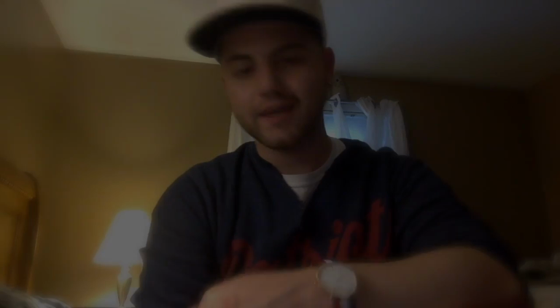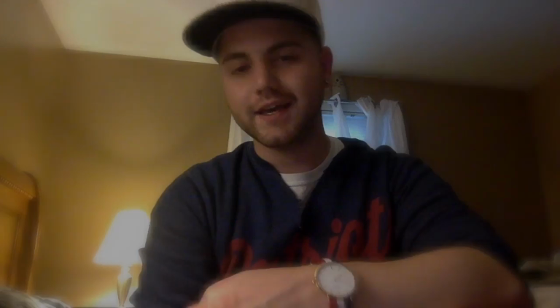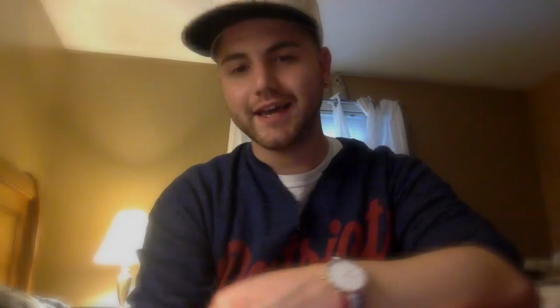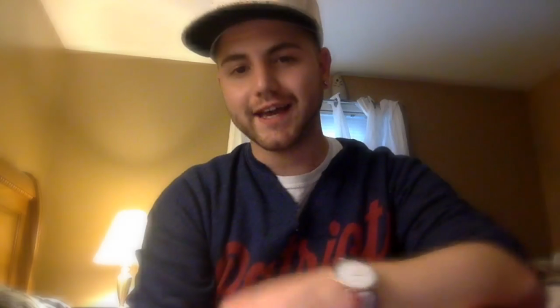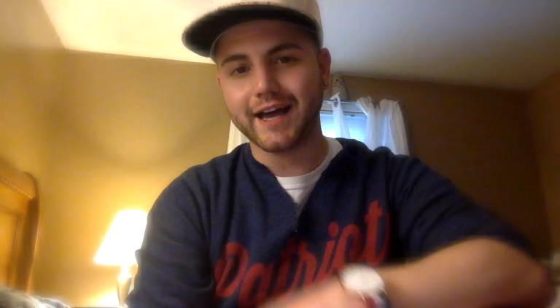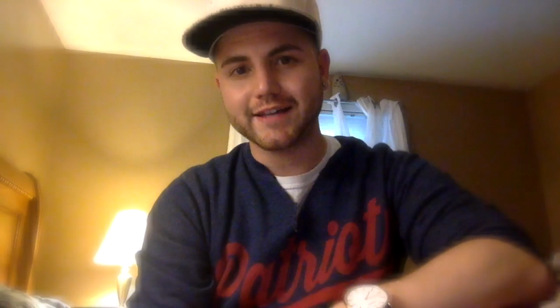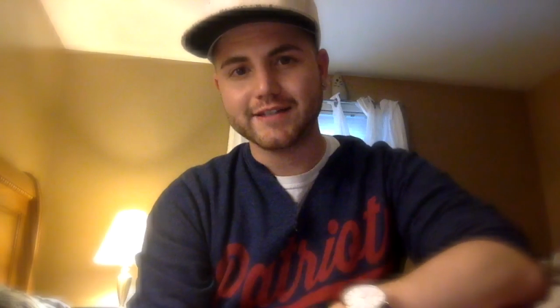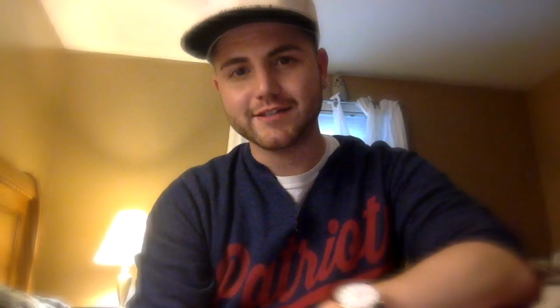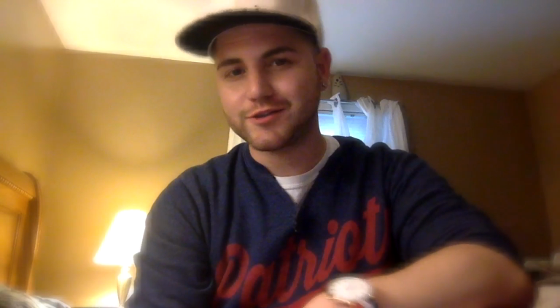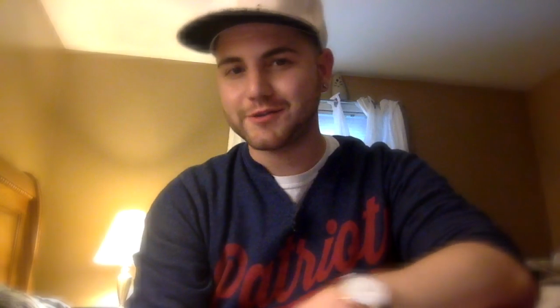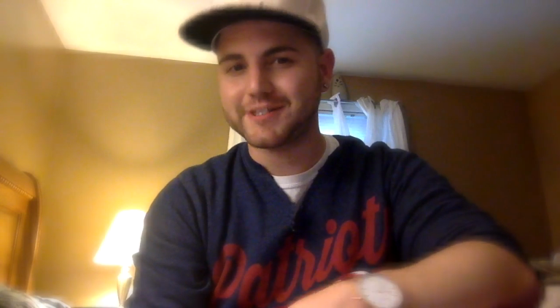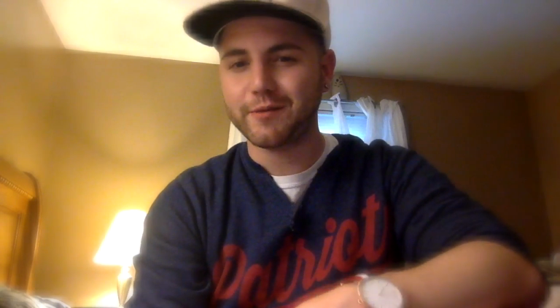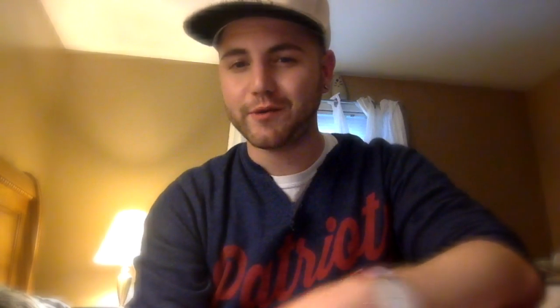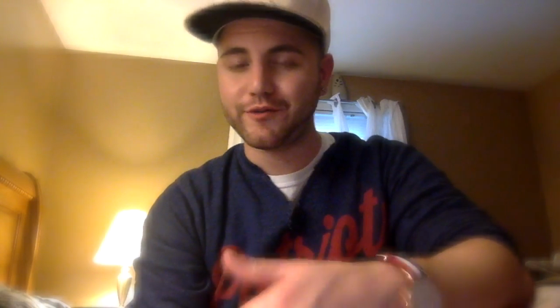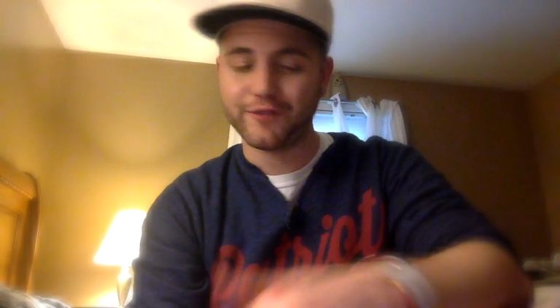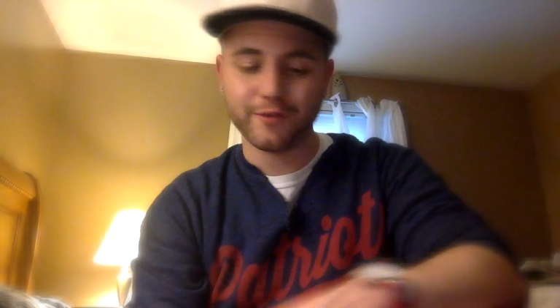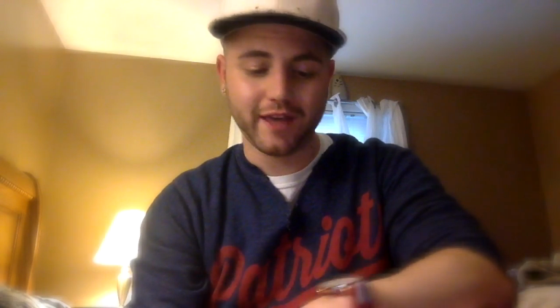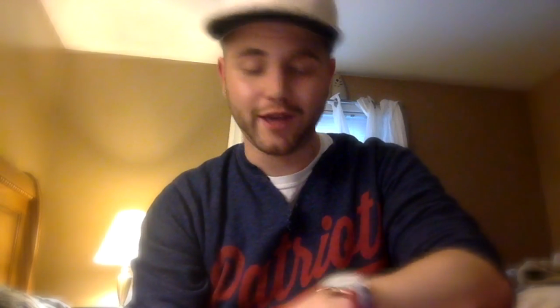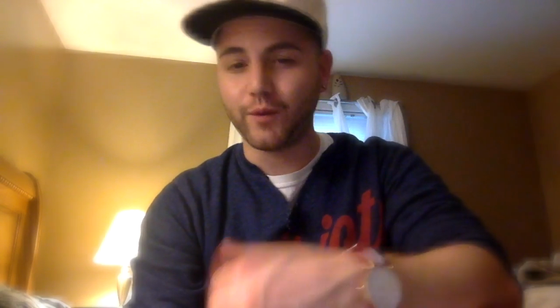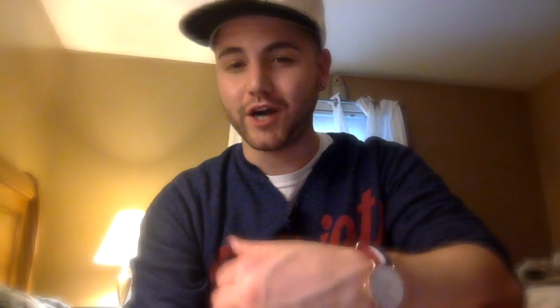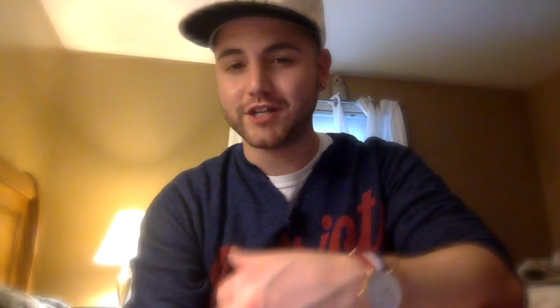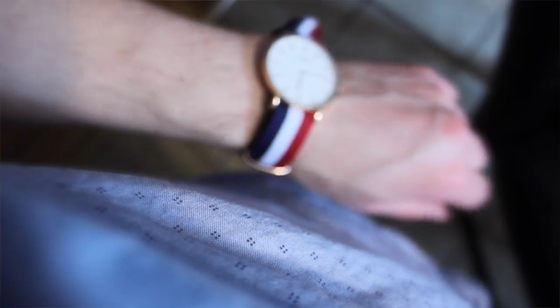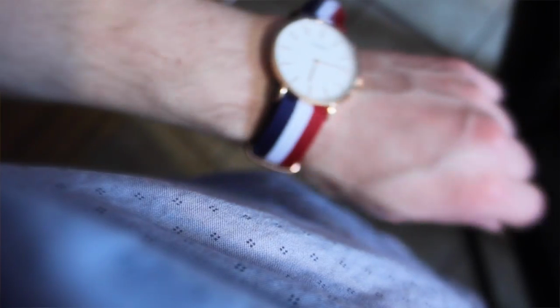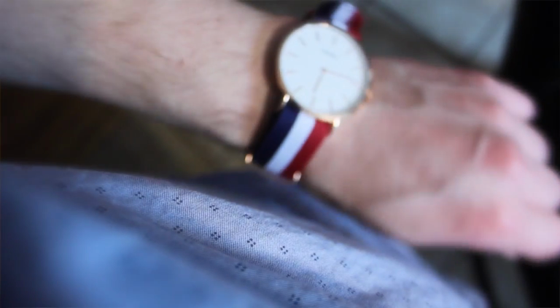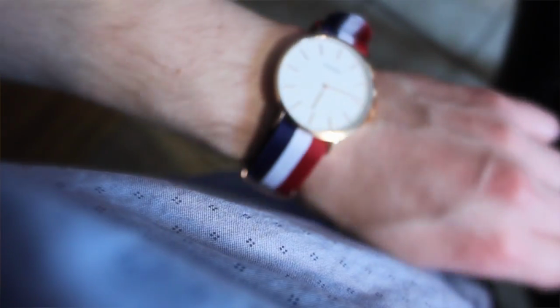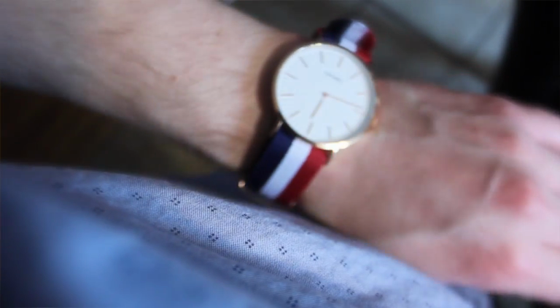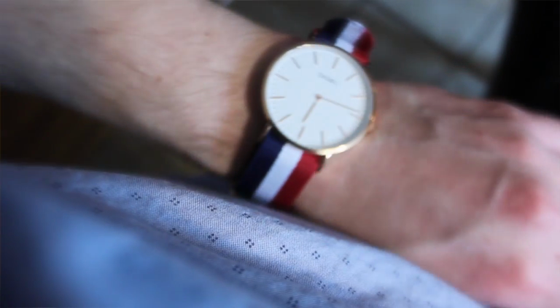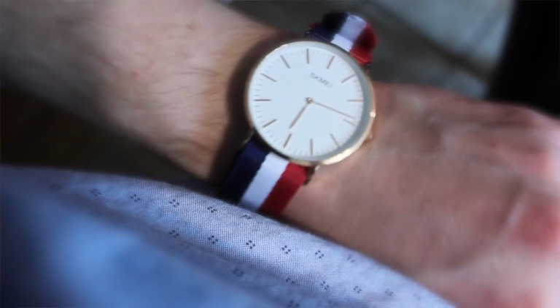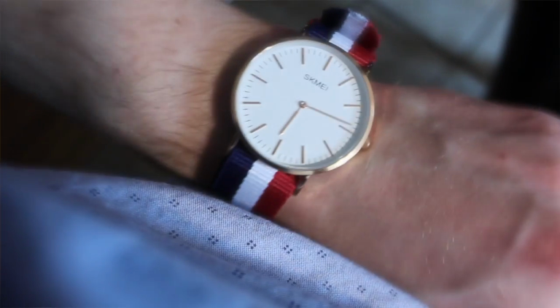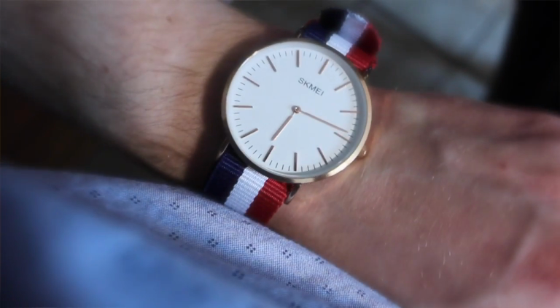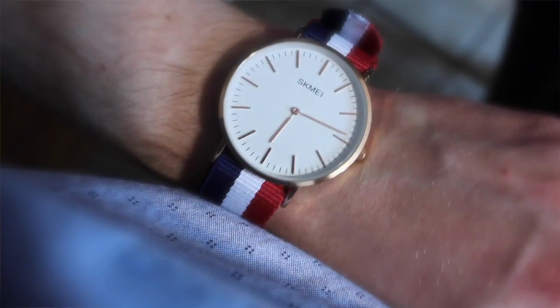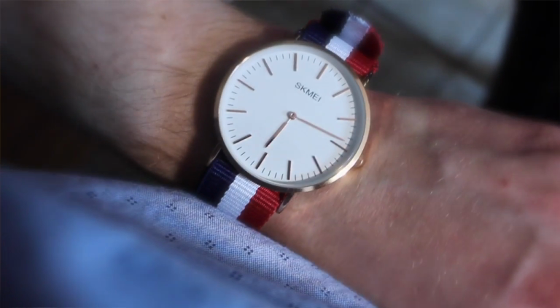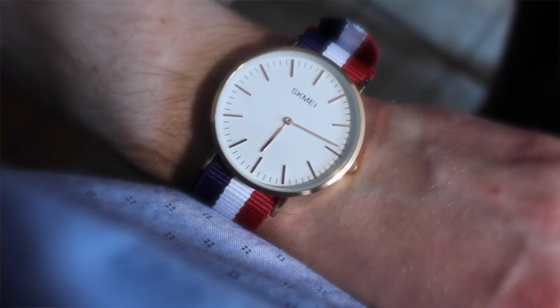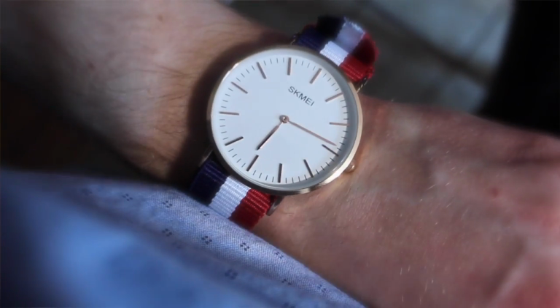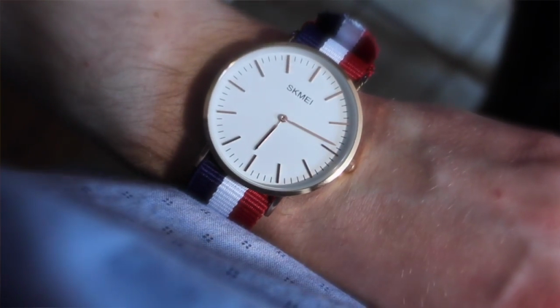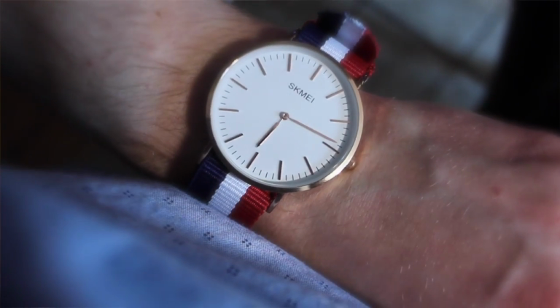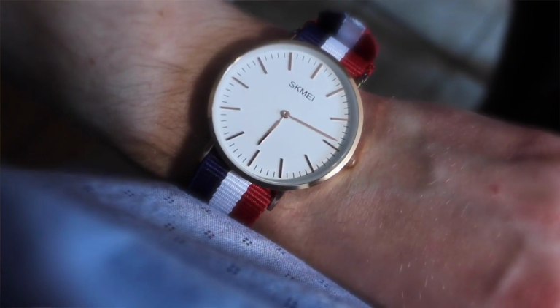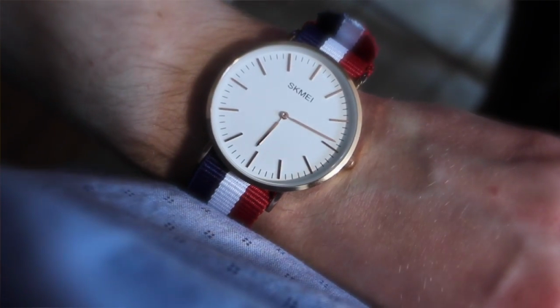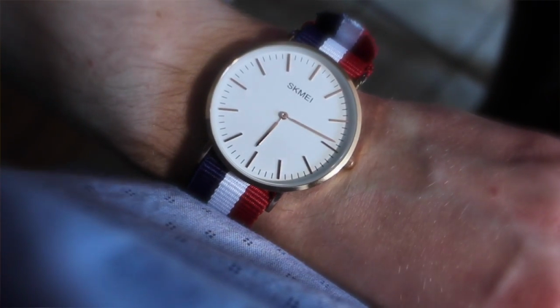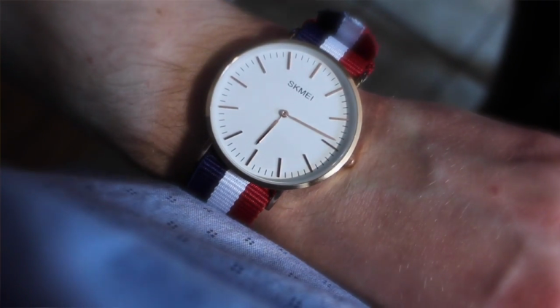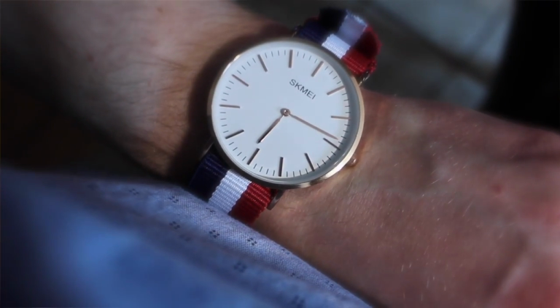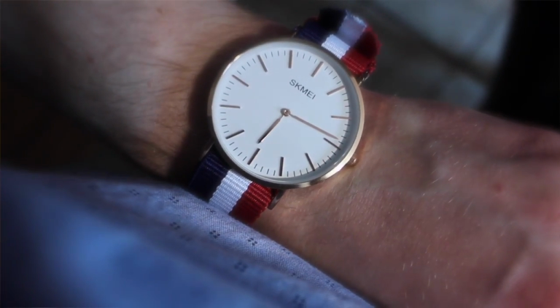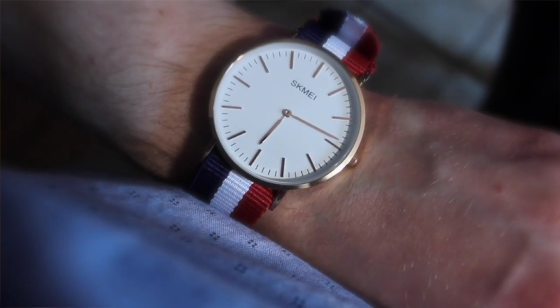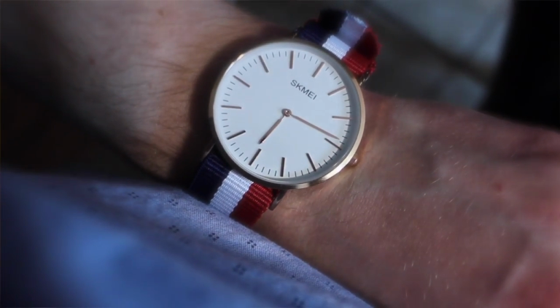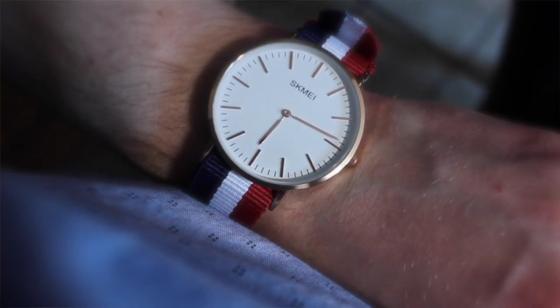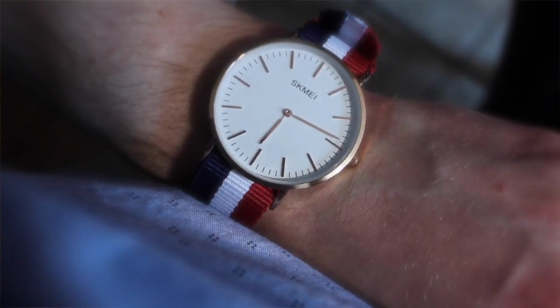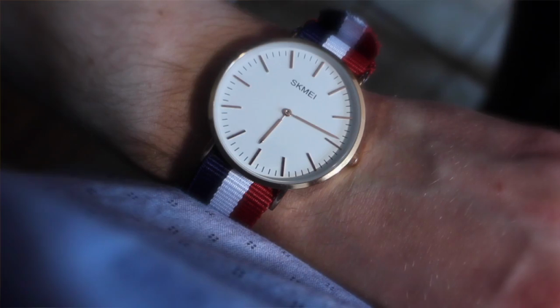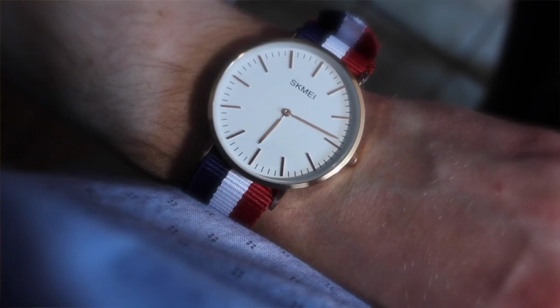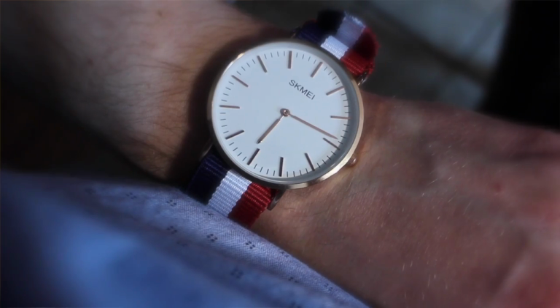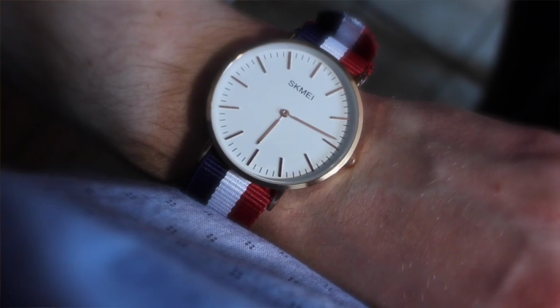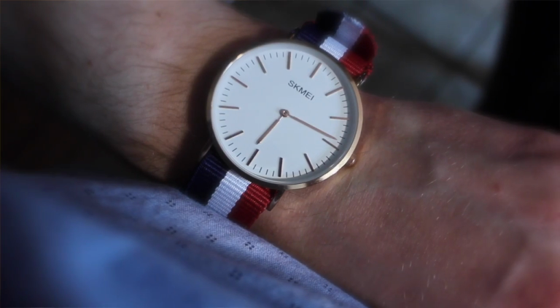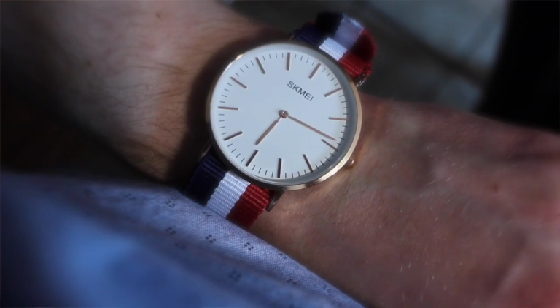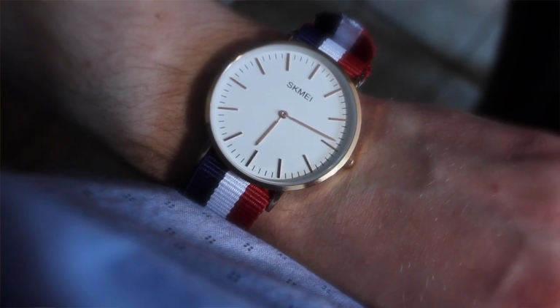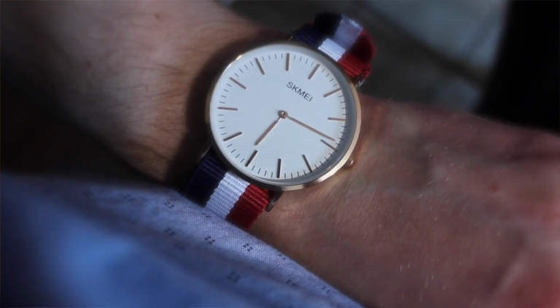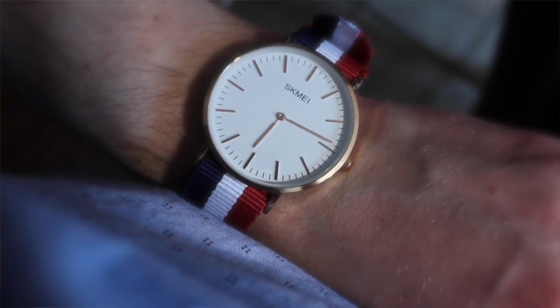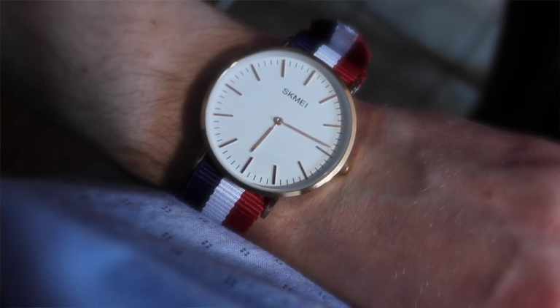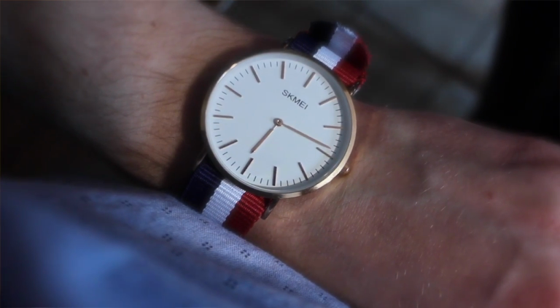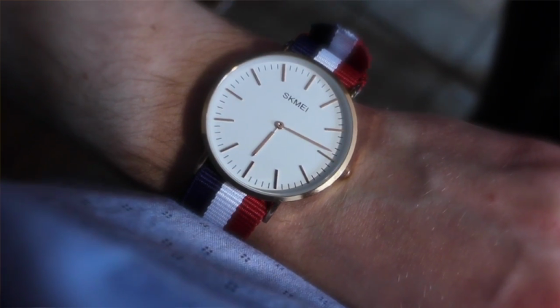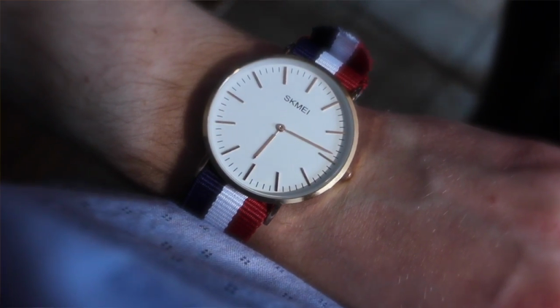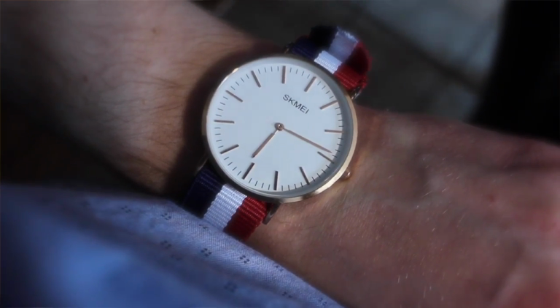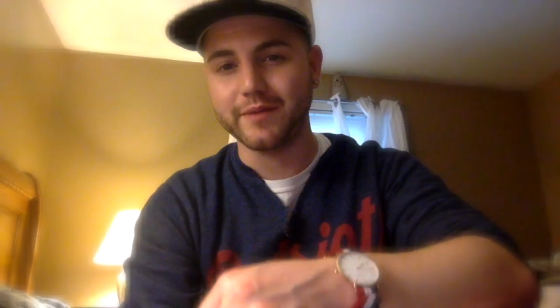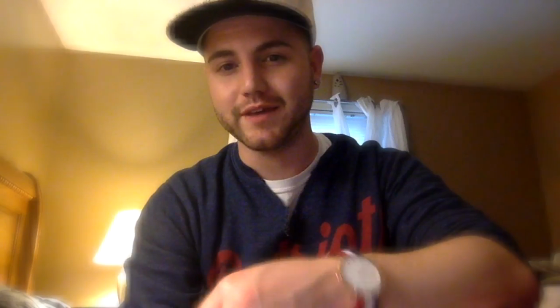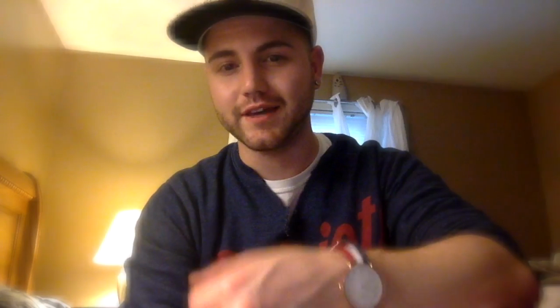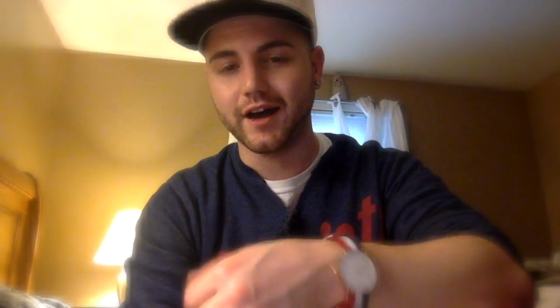Hey guys, so today we're reviewing a watch that I received. It's by Skymai — I'm not sure if I'm saying the name right — it's spelled S-K-M-E-I.